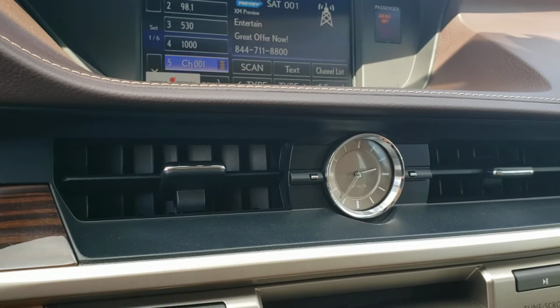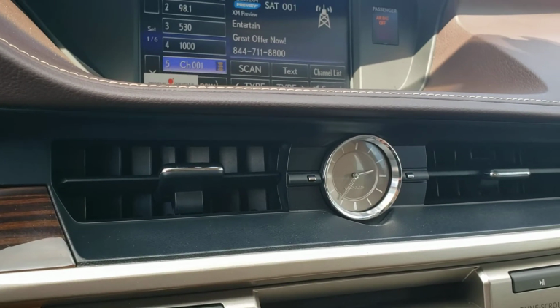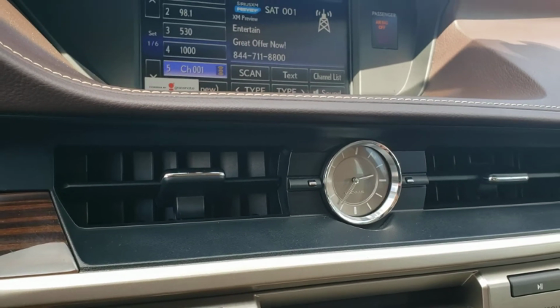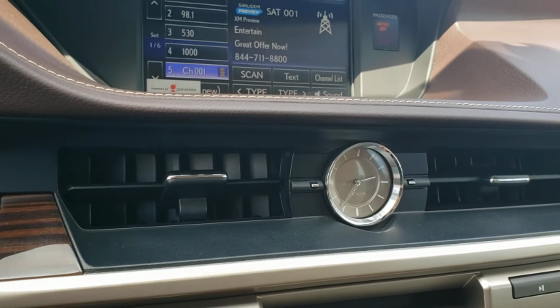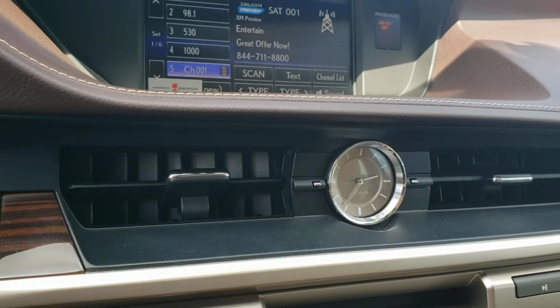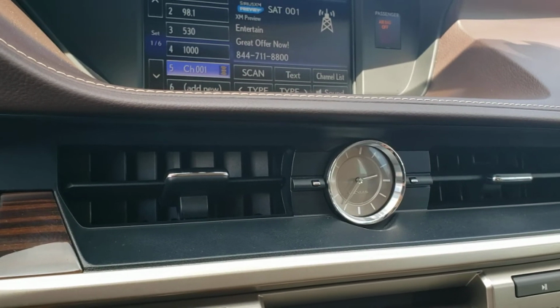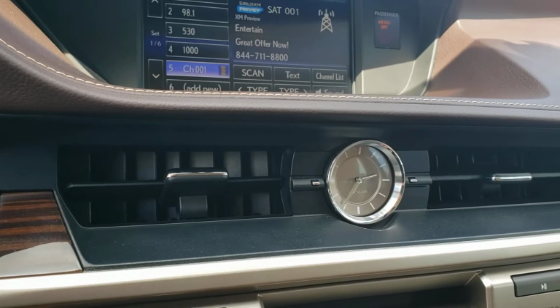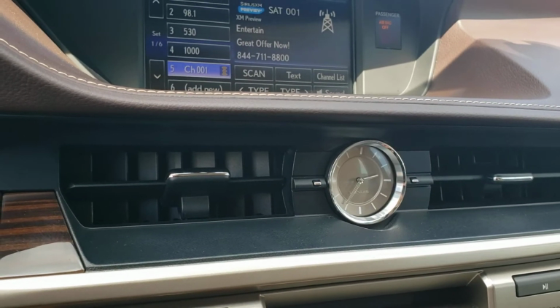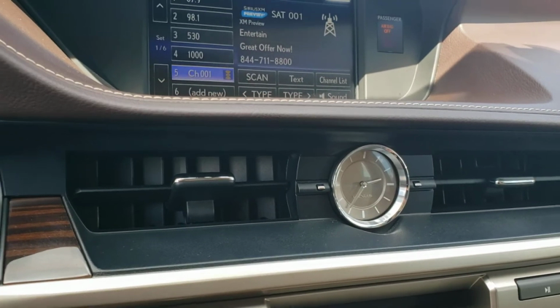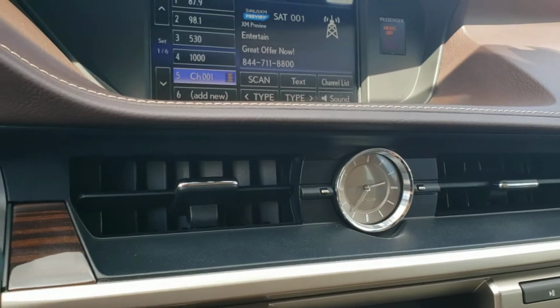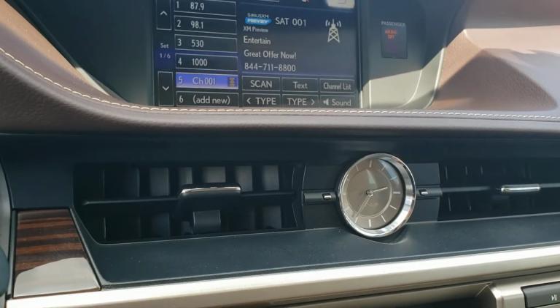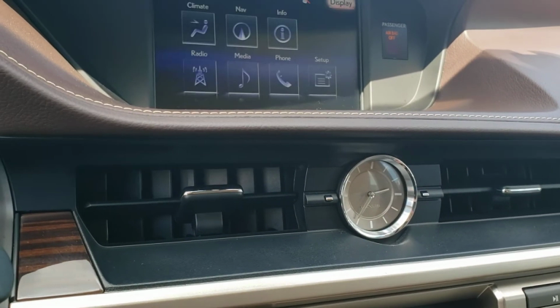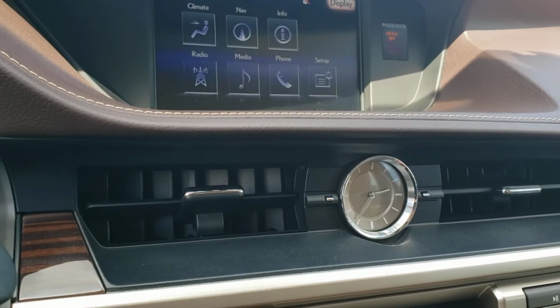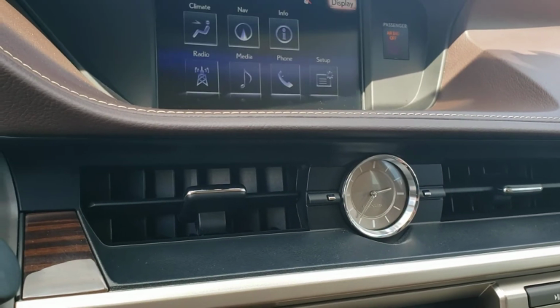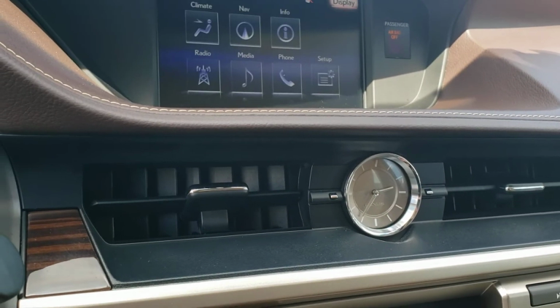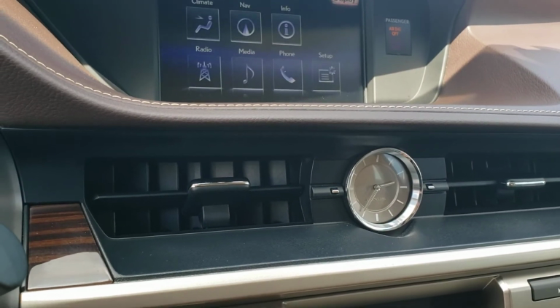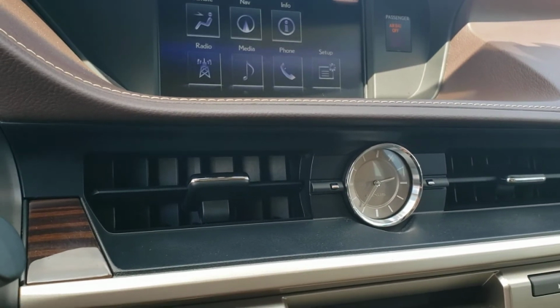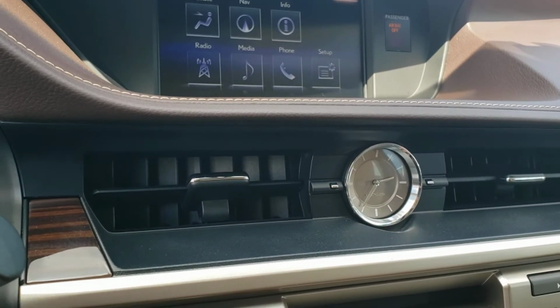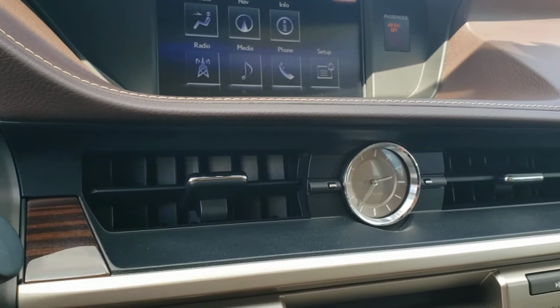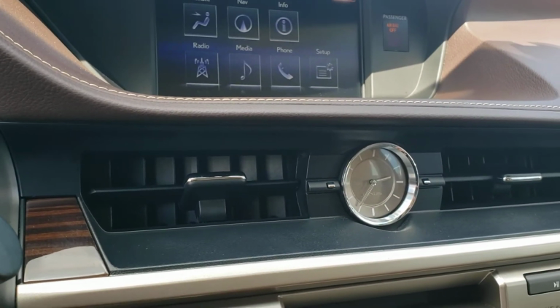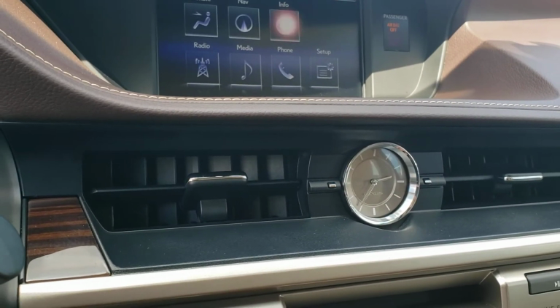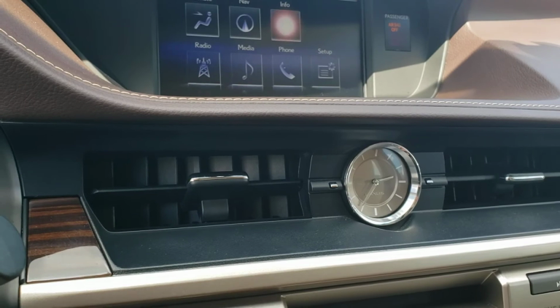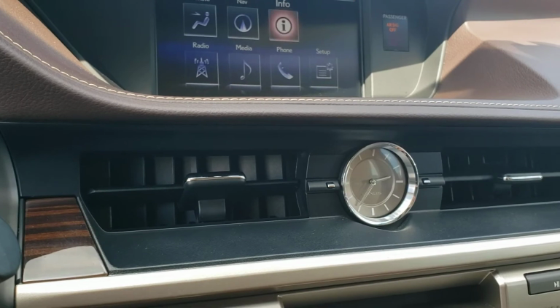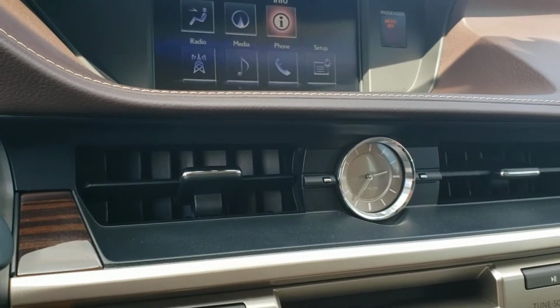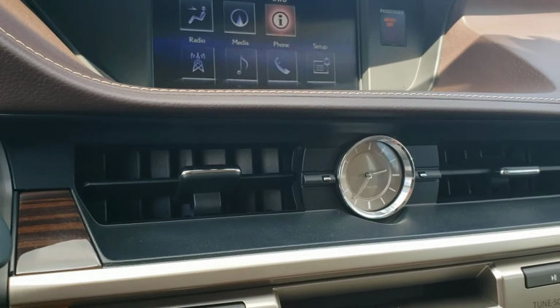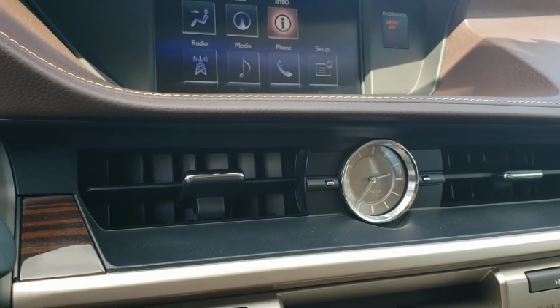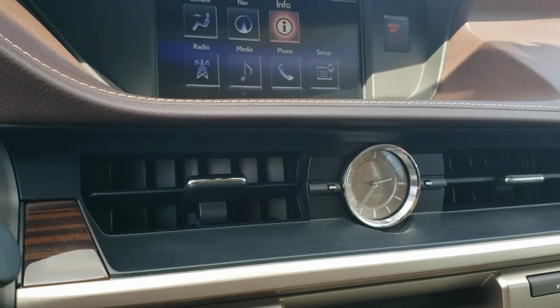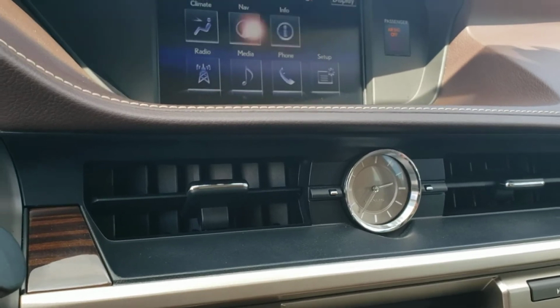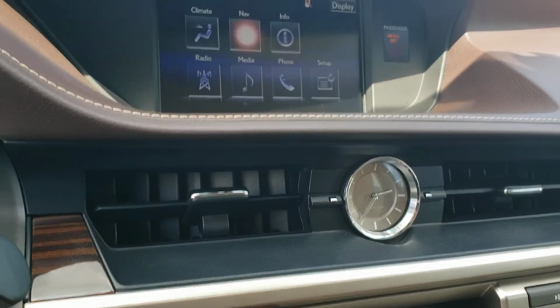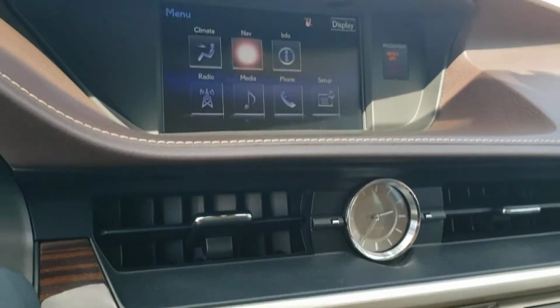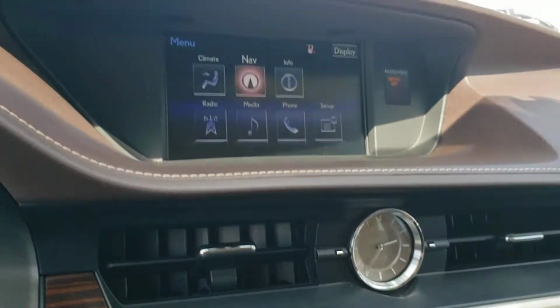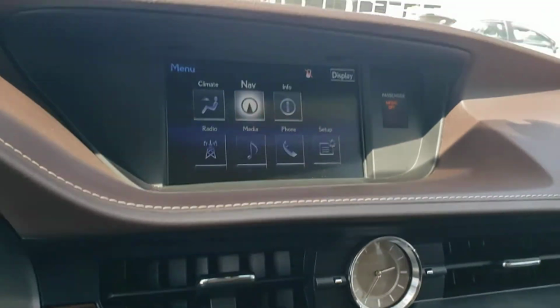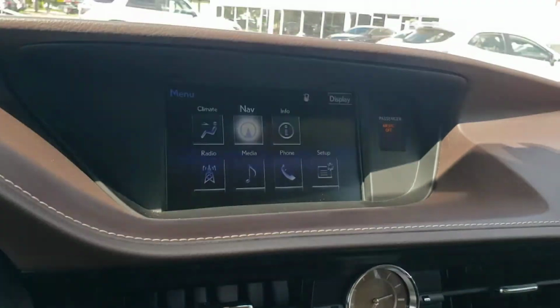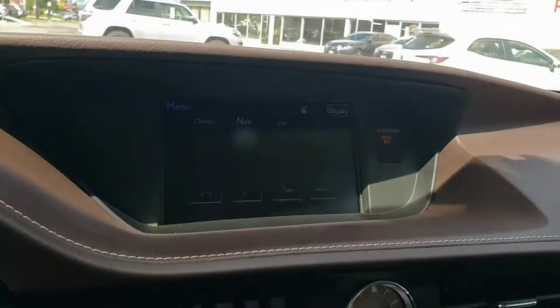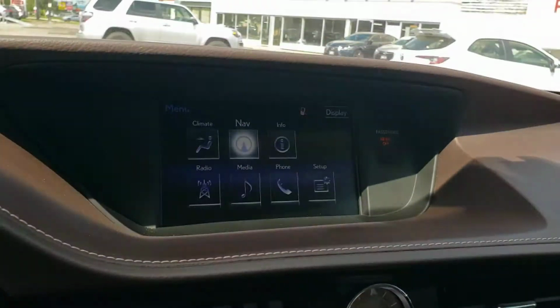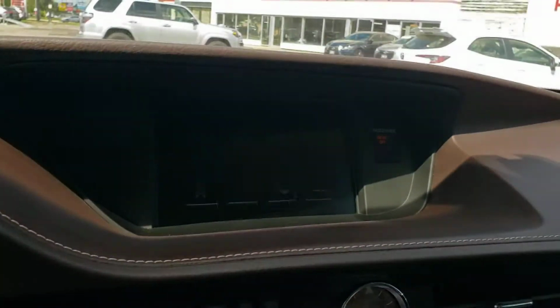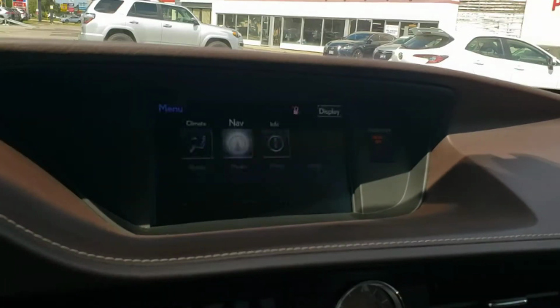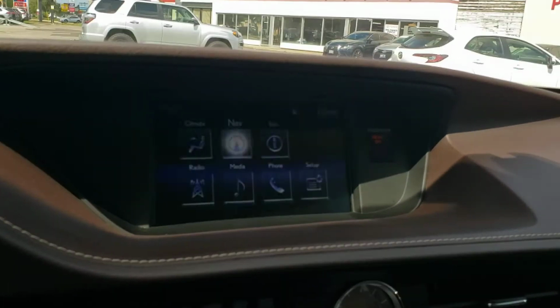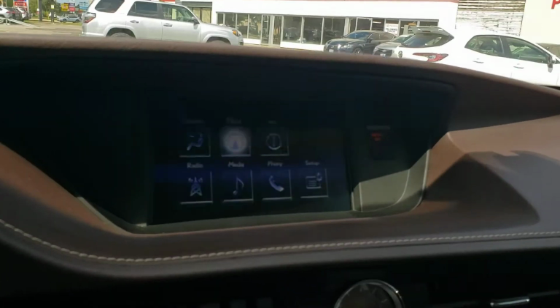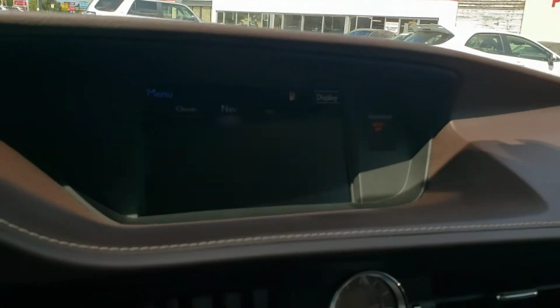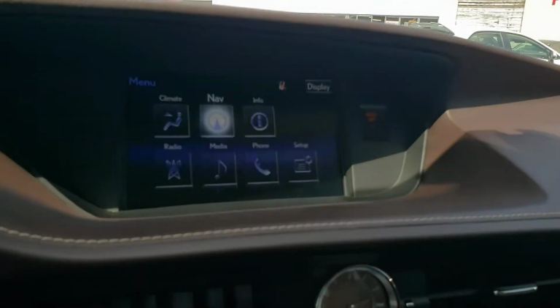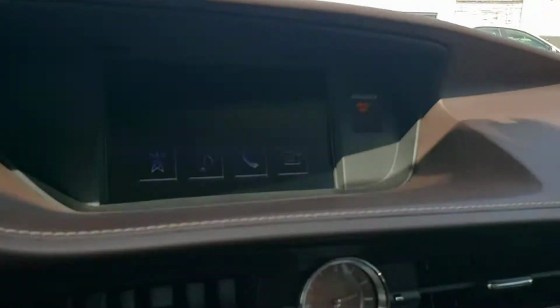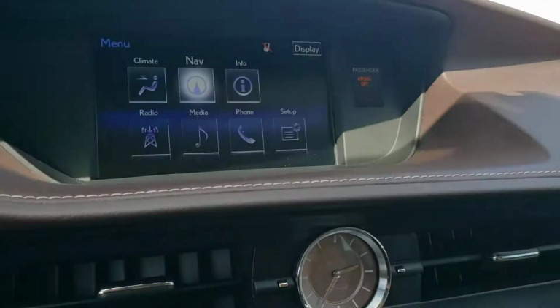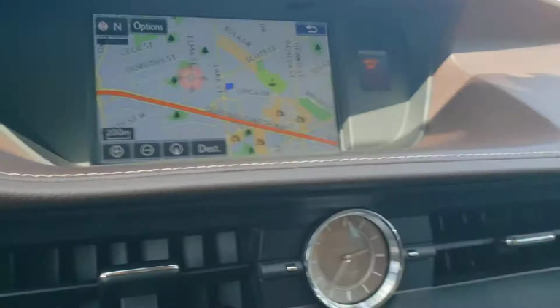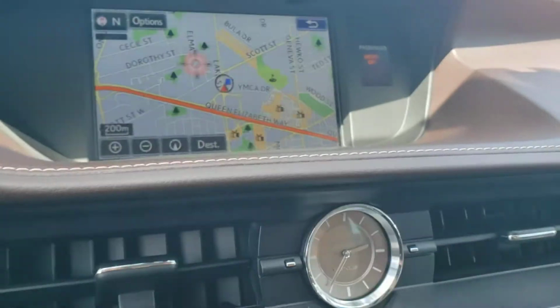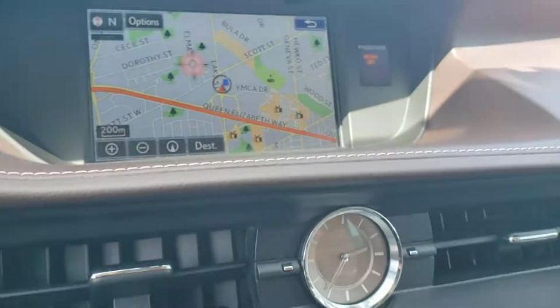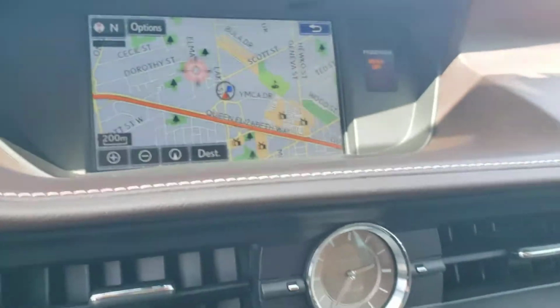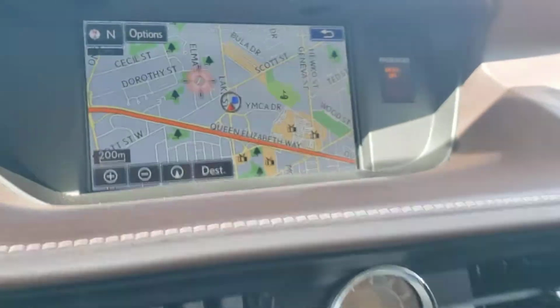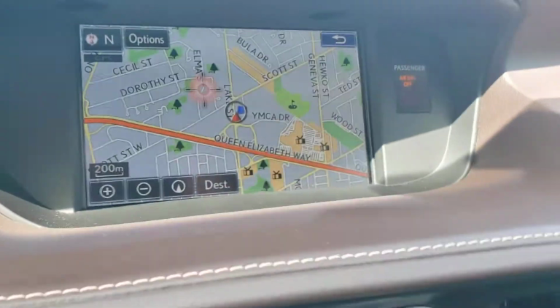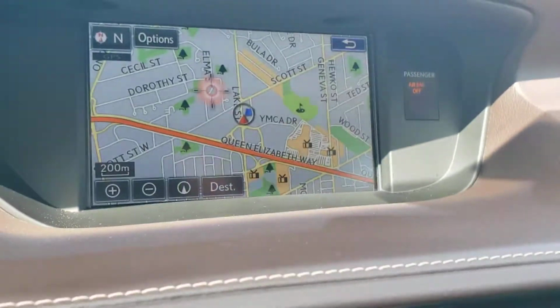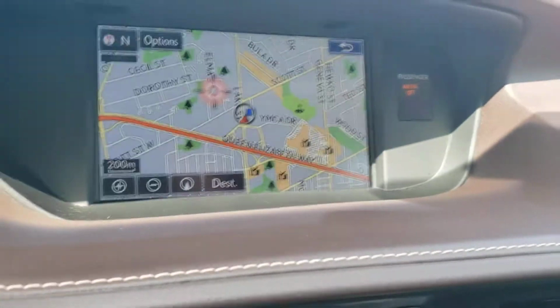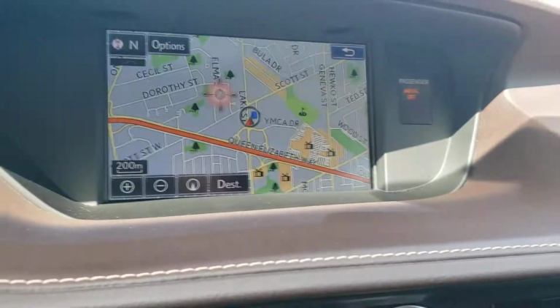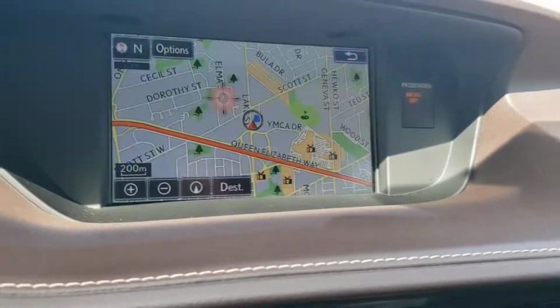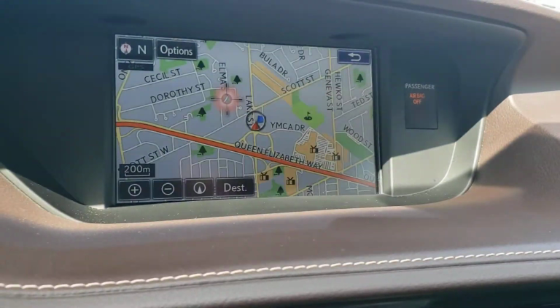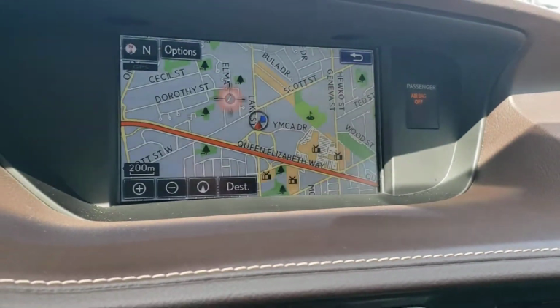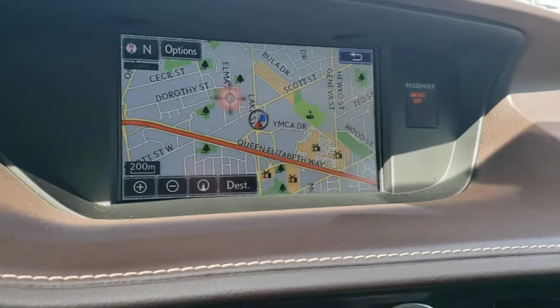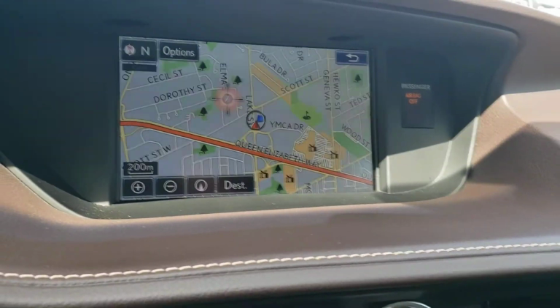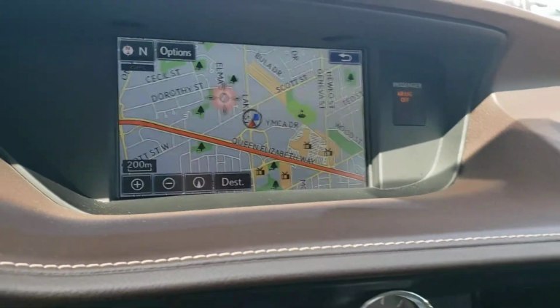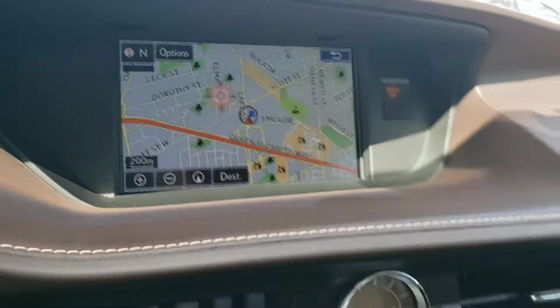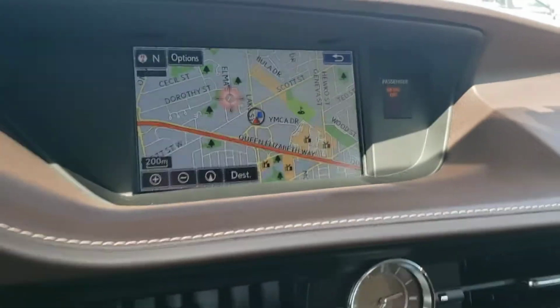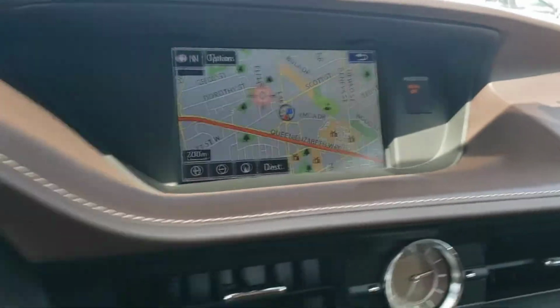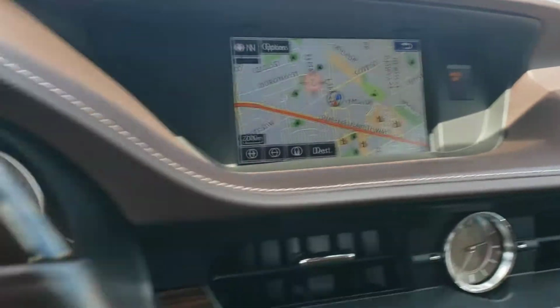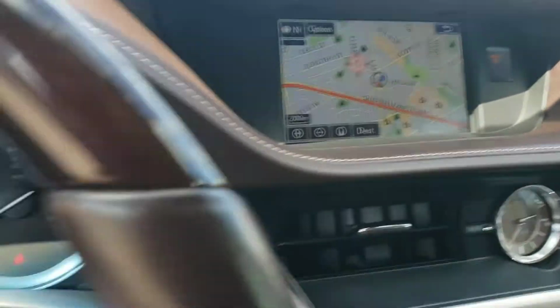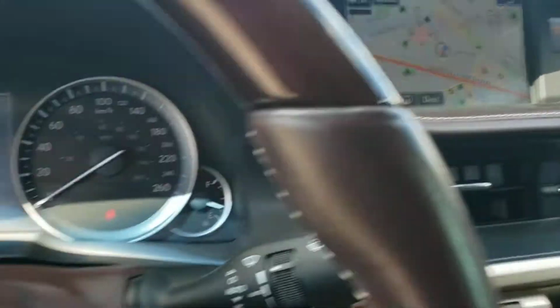I'll just return to the map system here so you can see the GPS system.